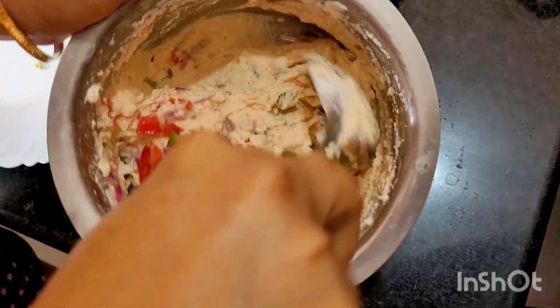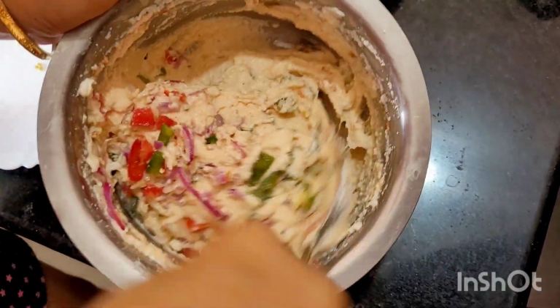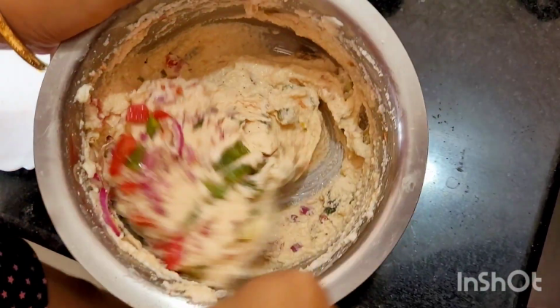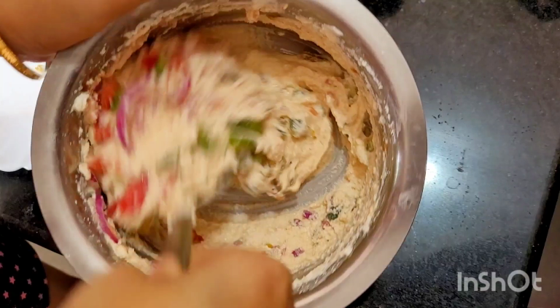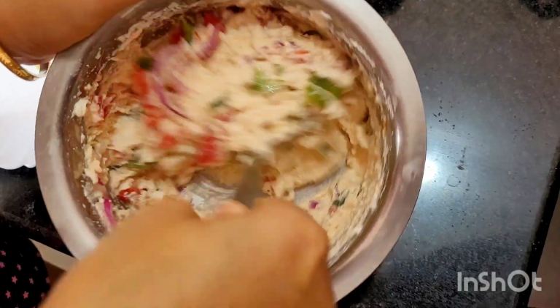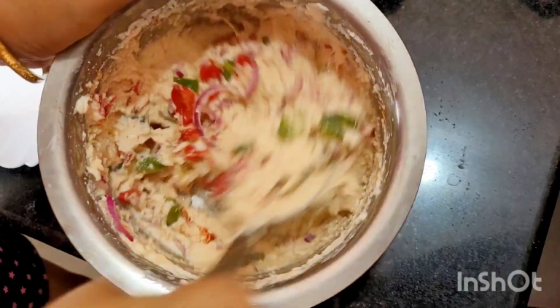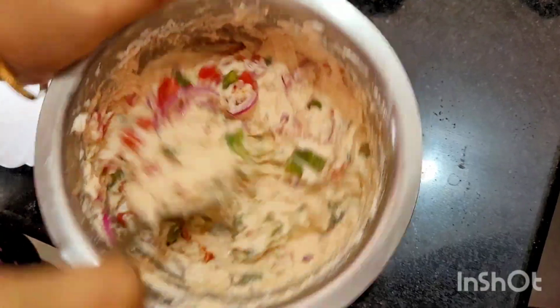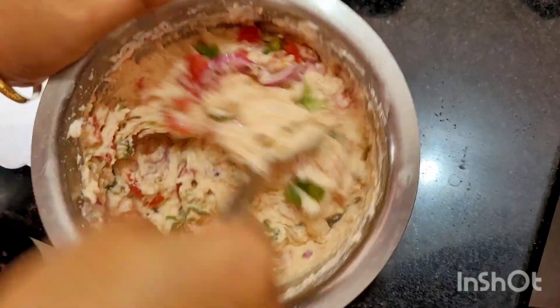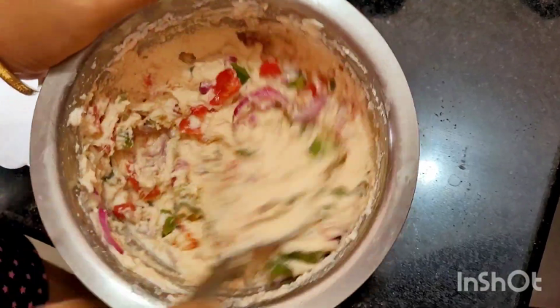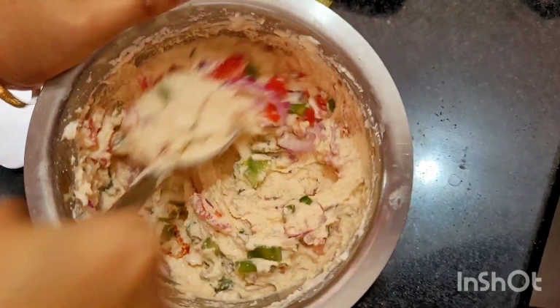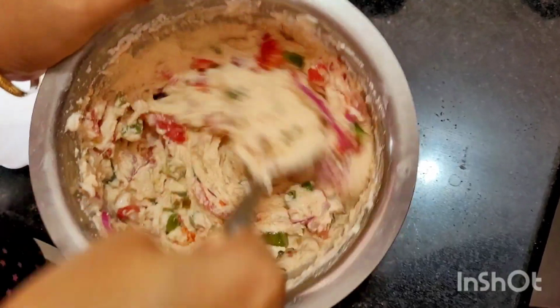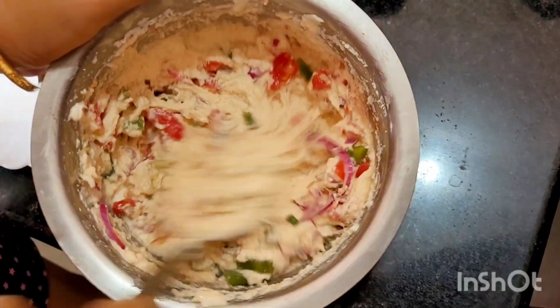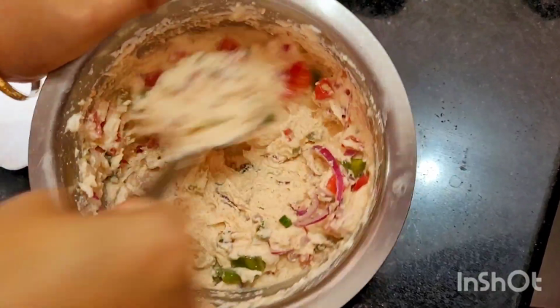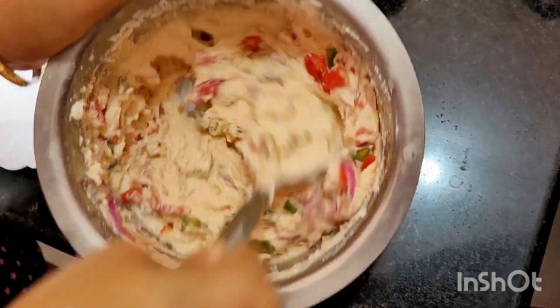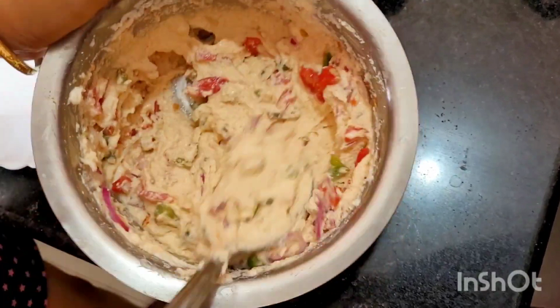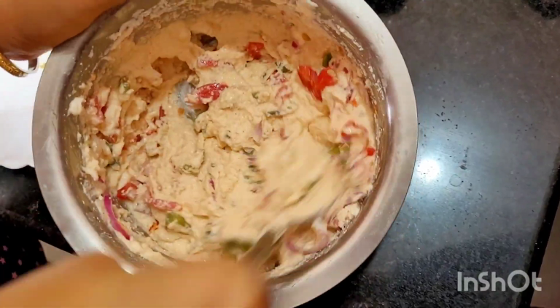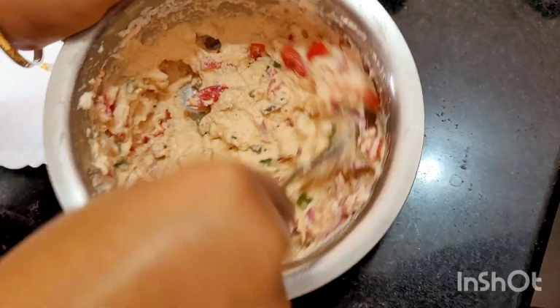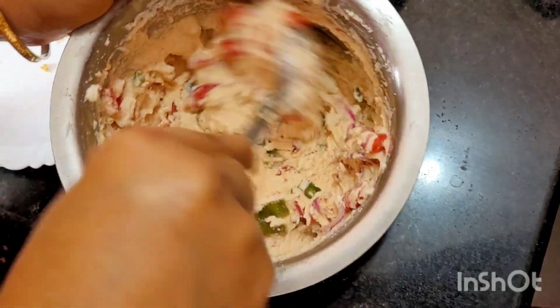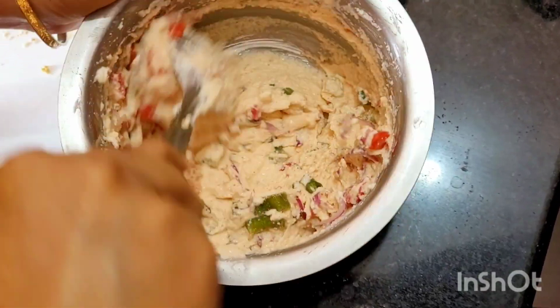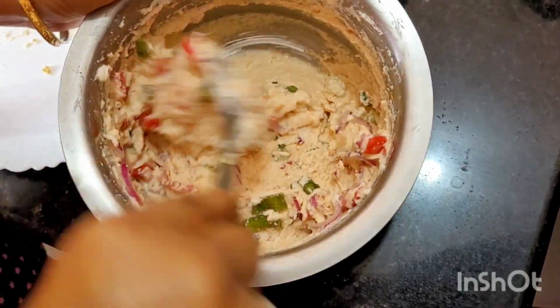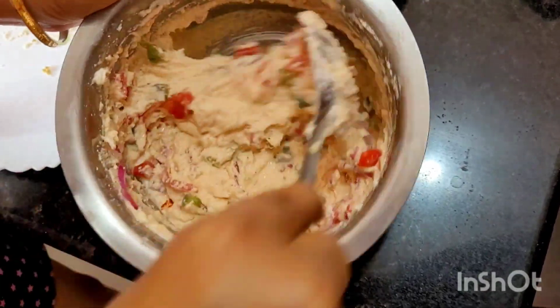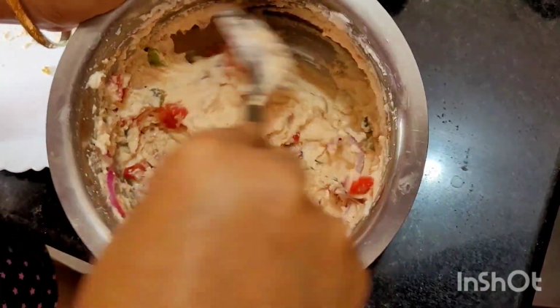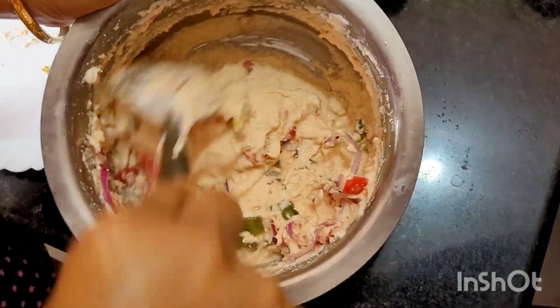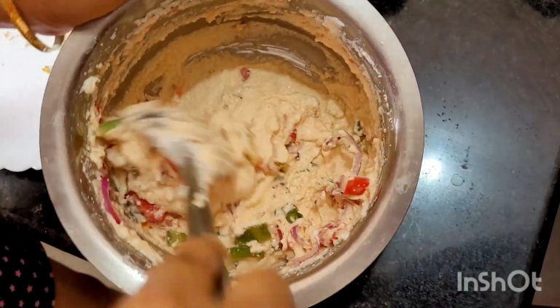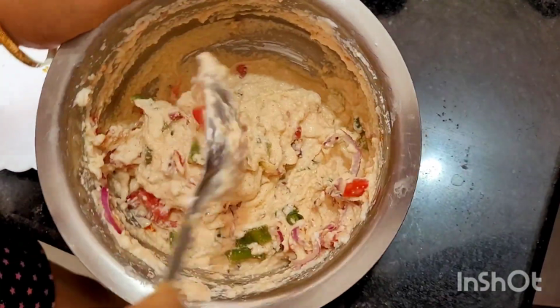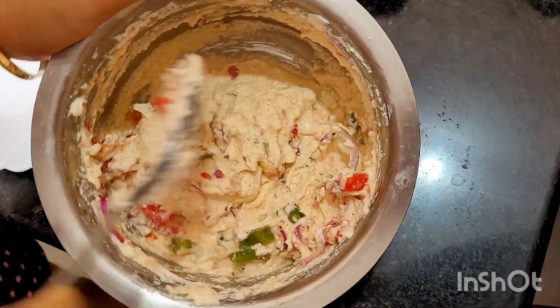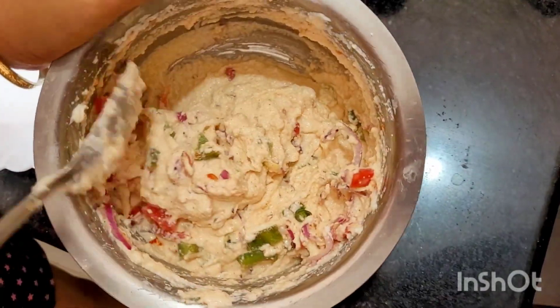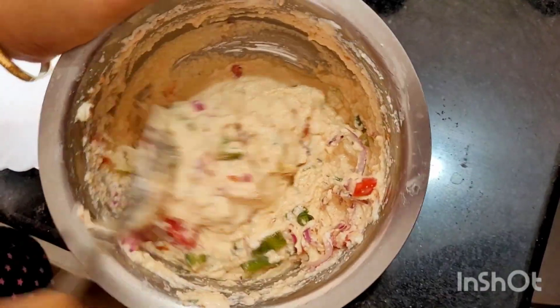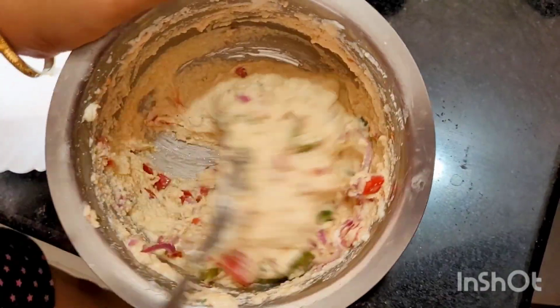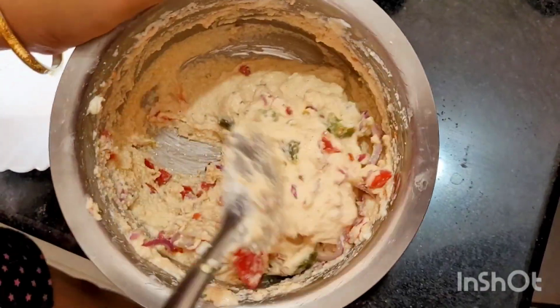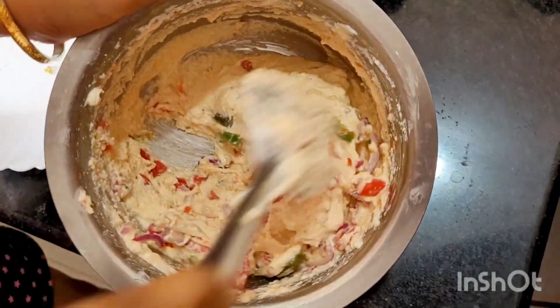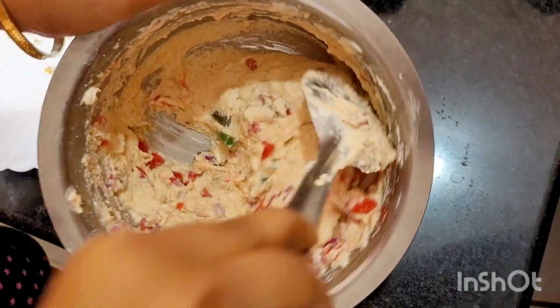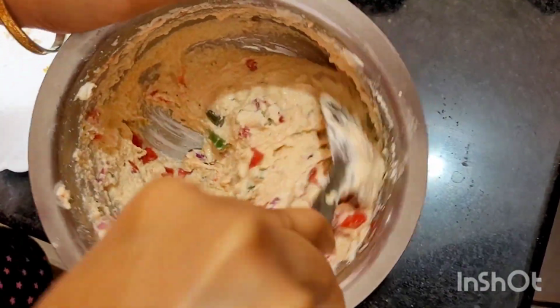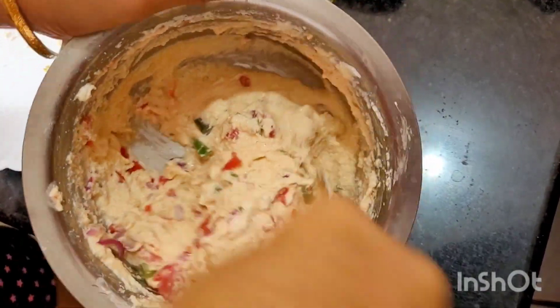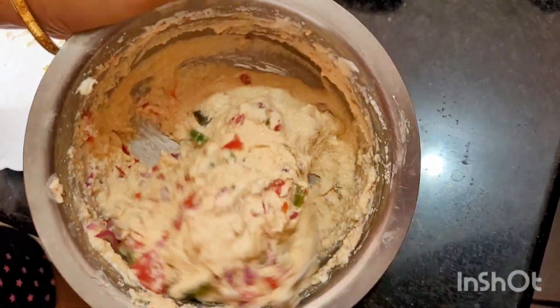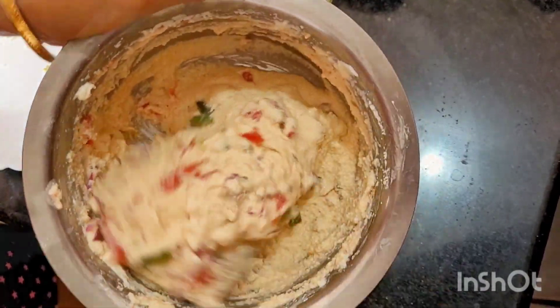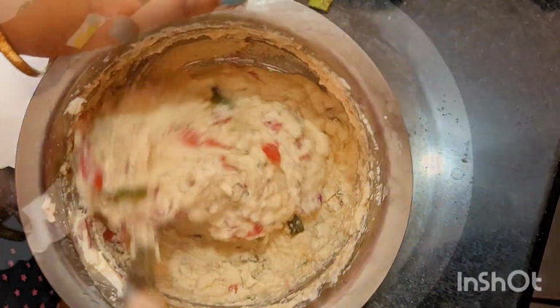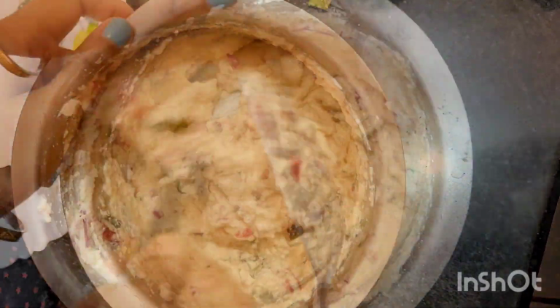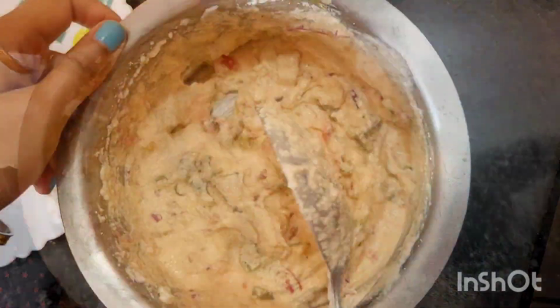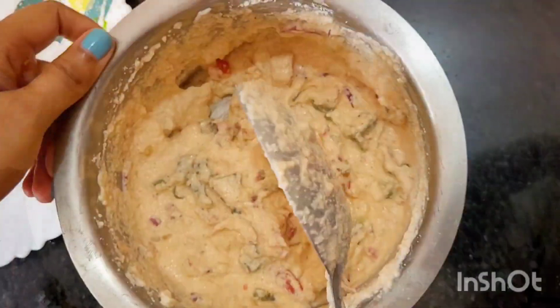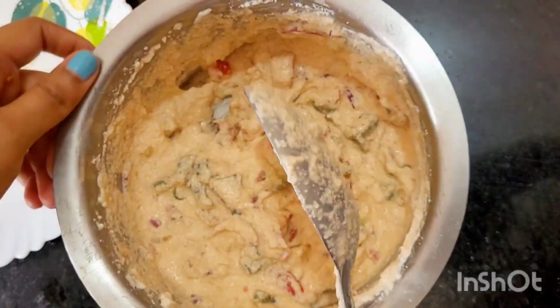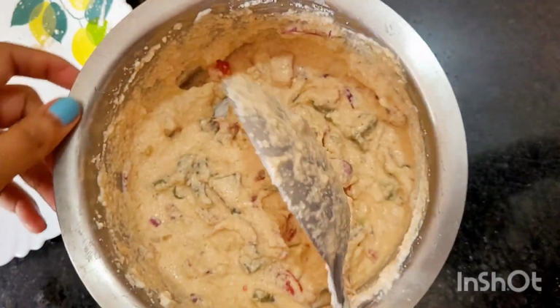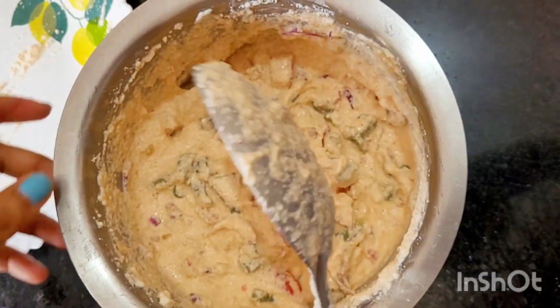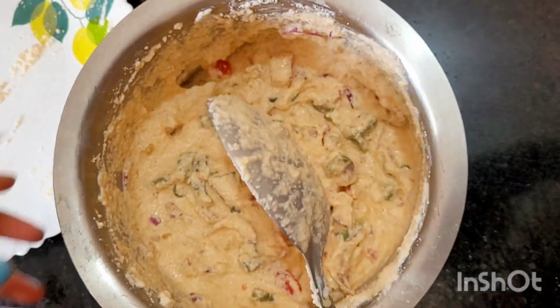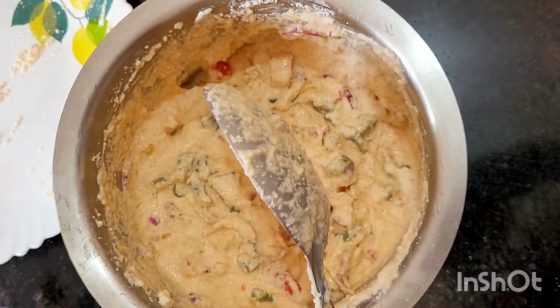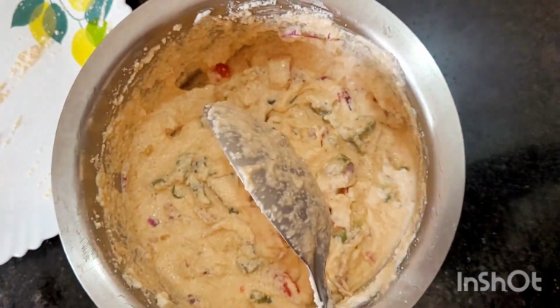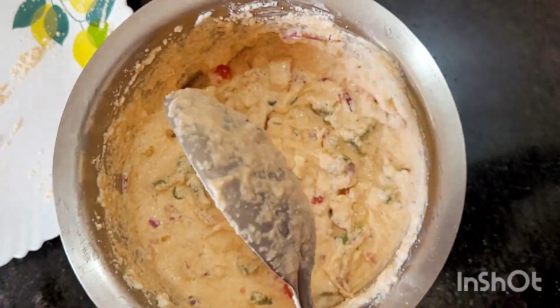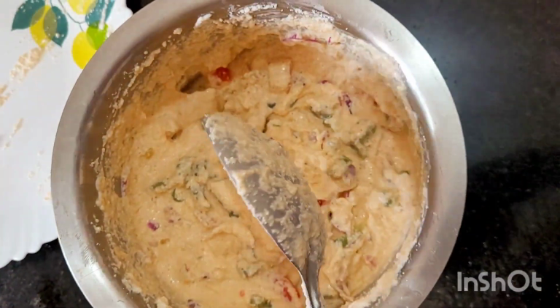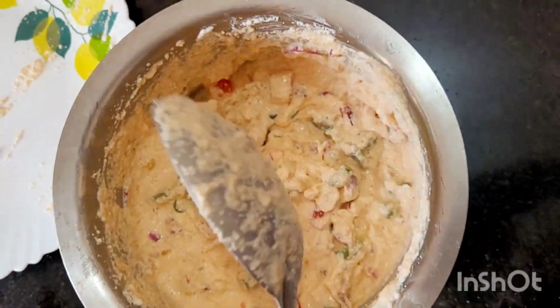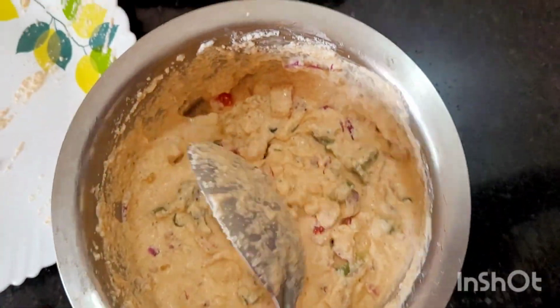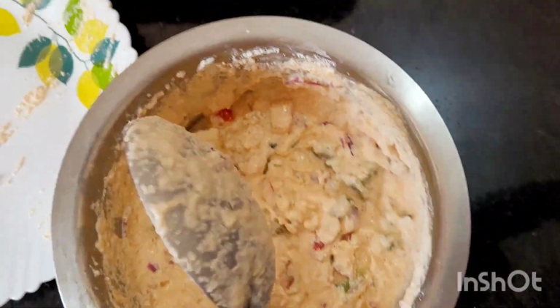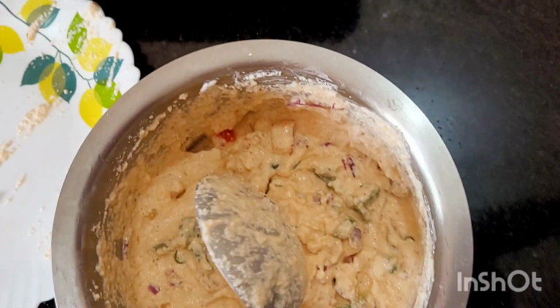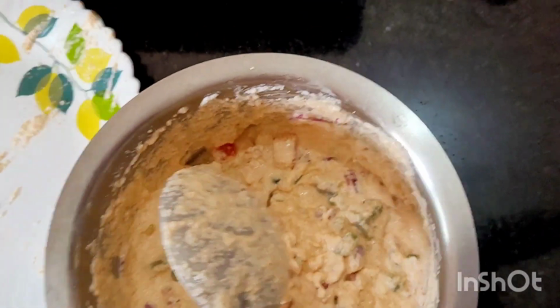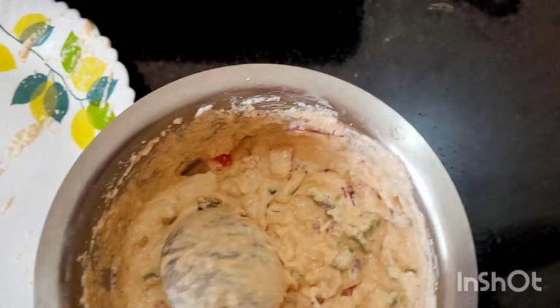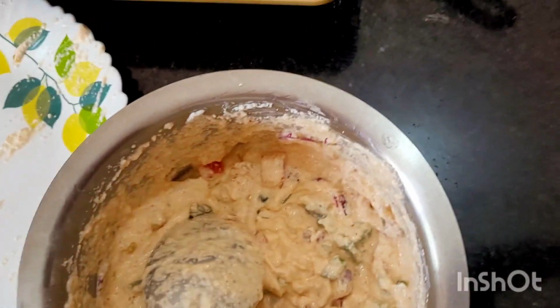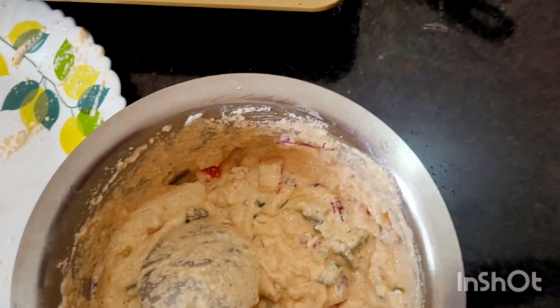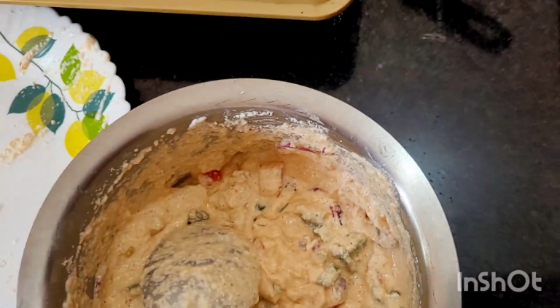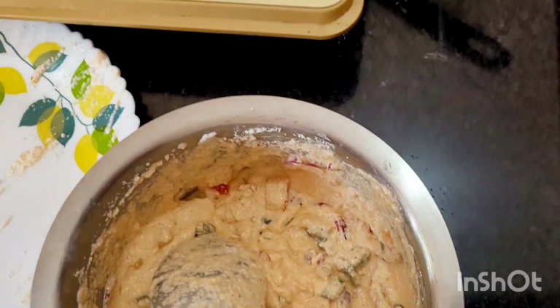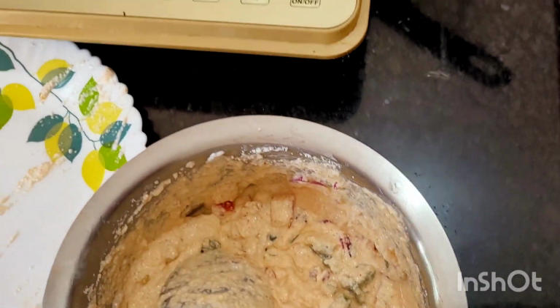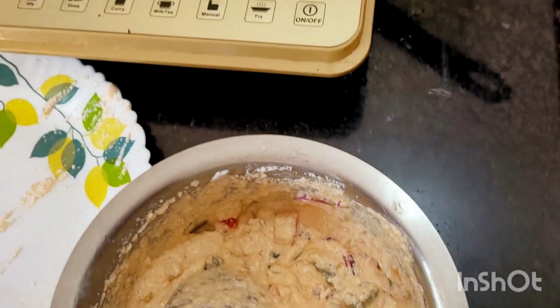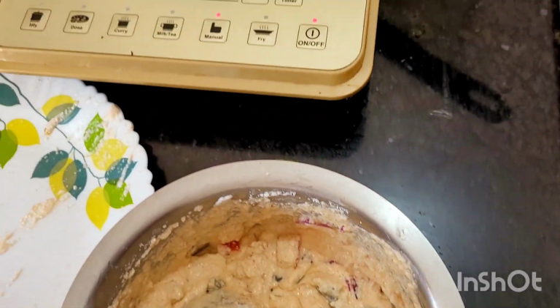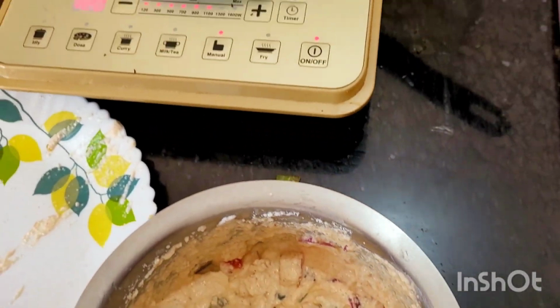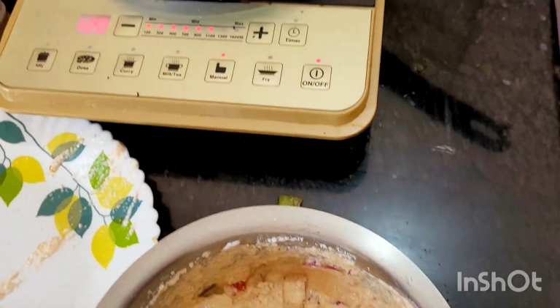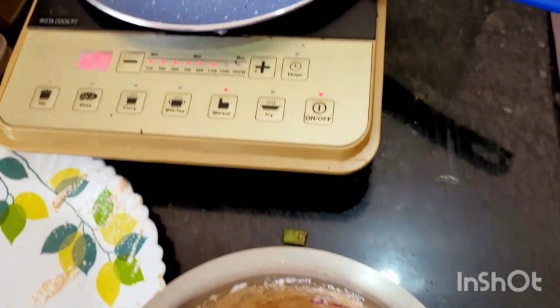So if your veggies are good and properly mixed, it is a healthy breakfast.